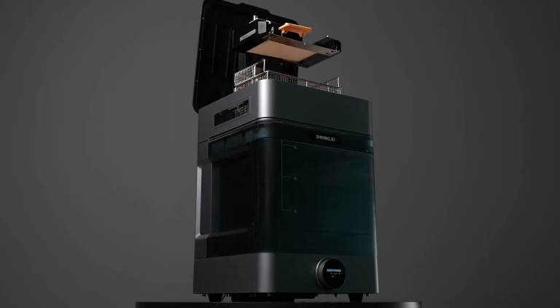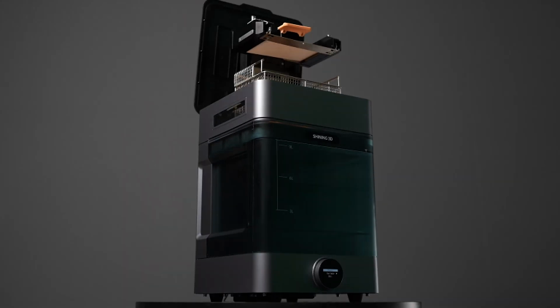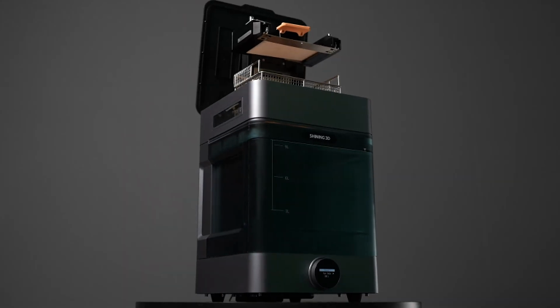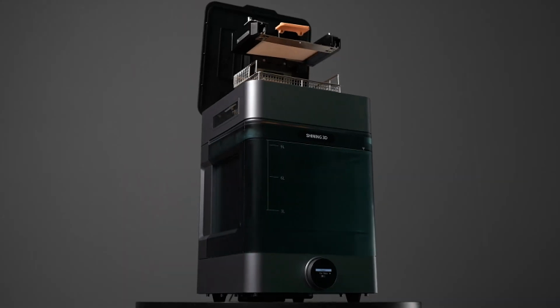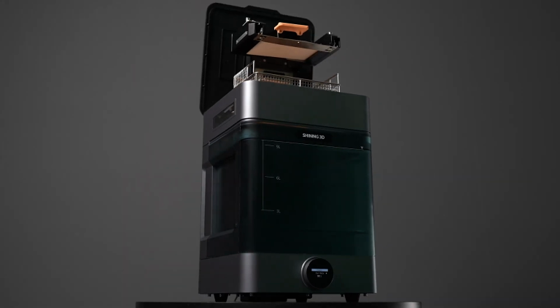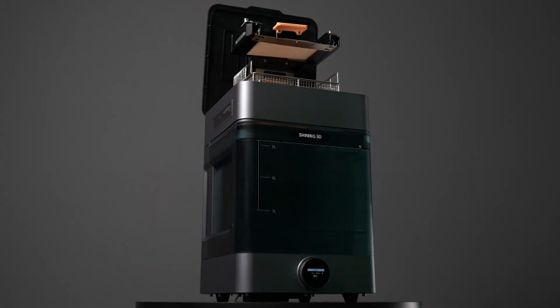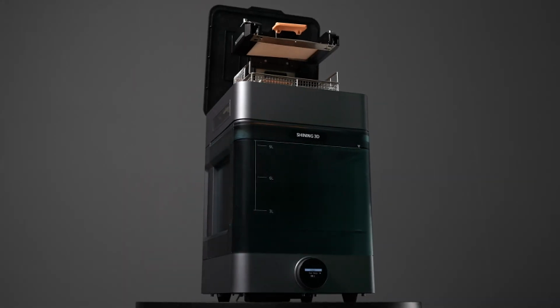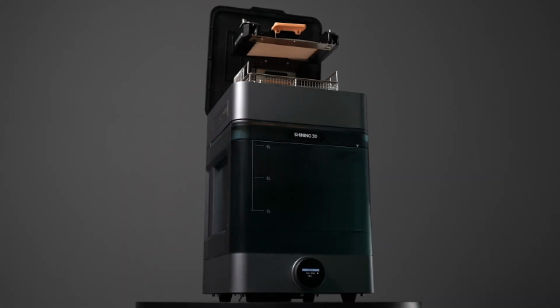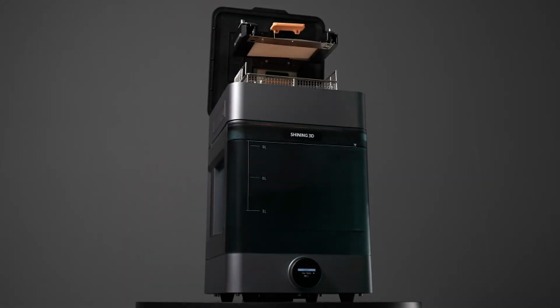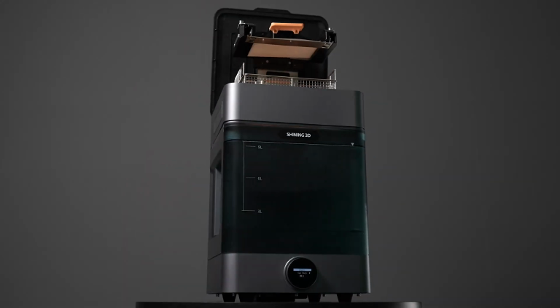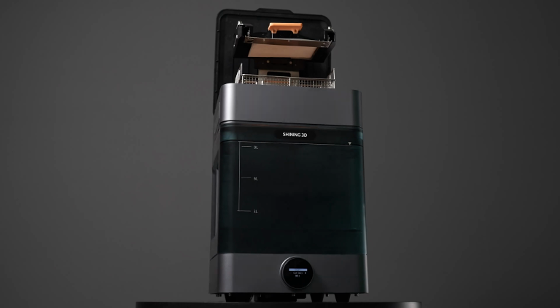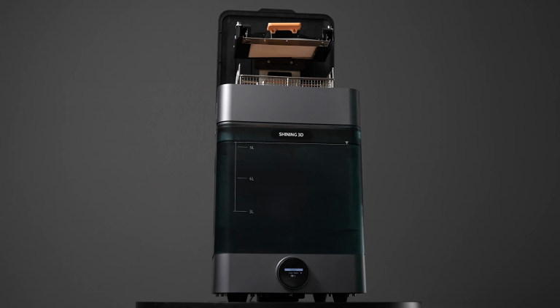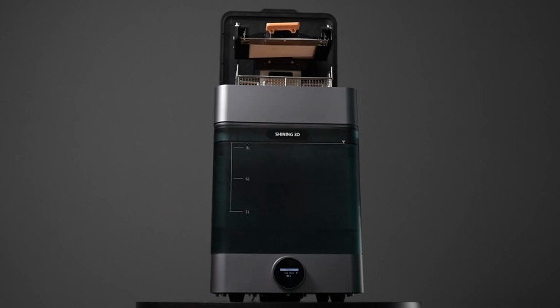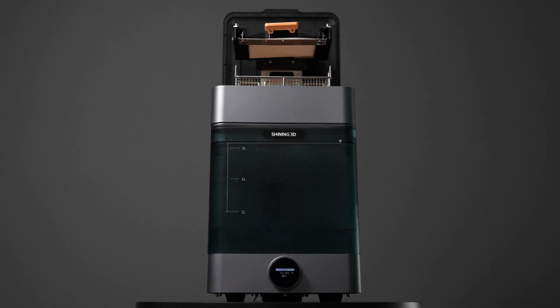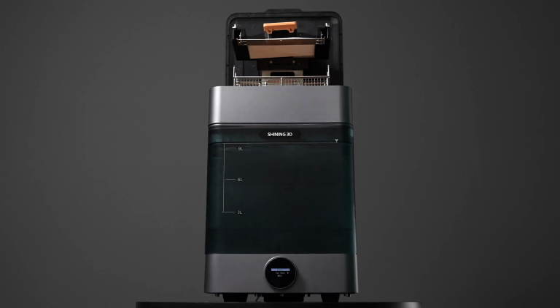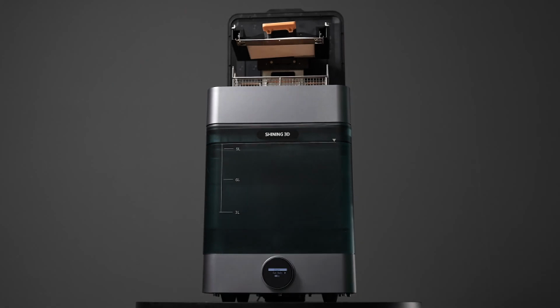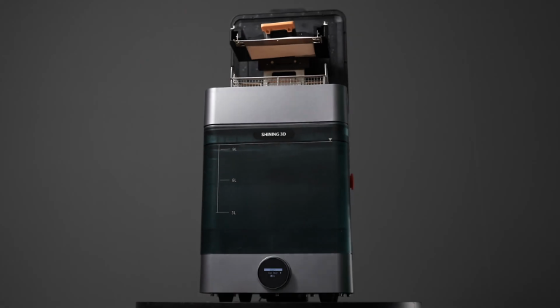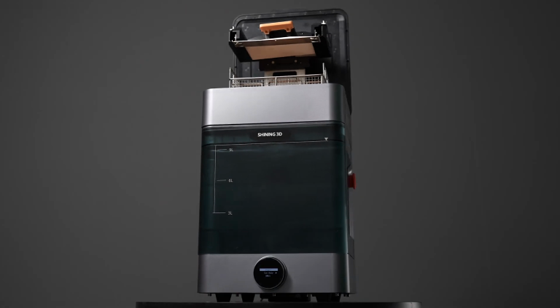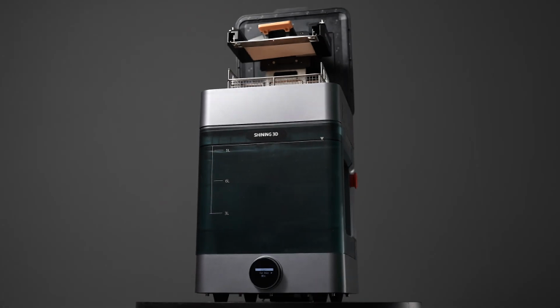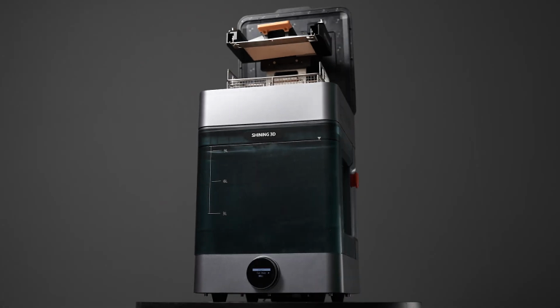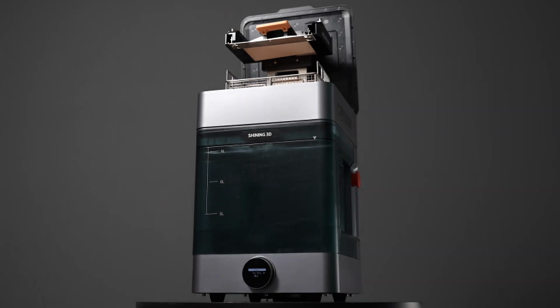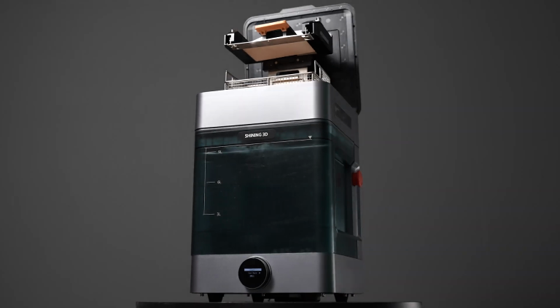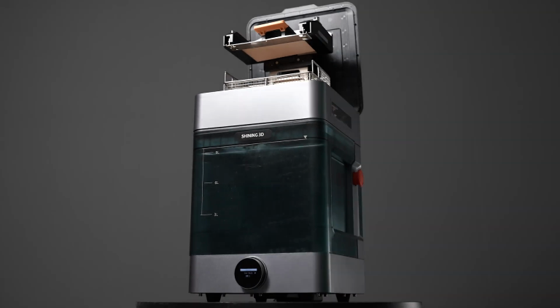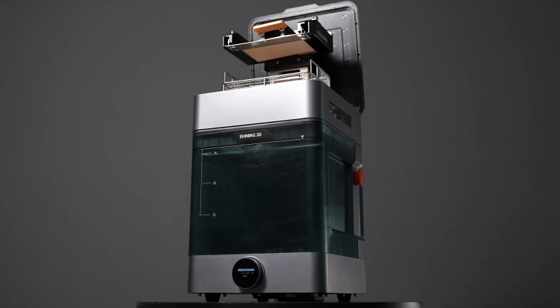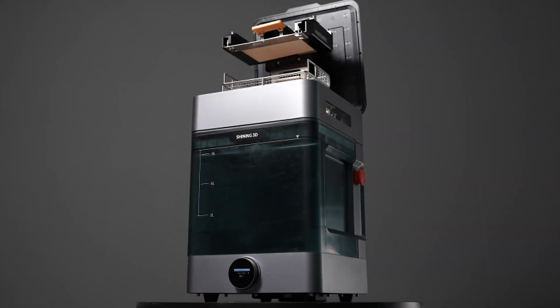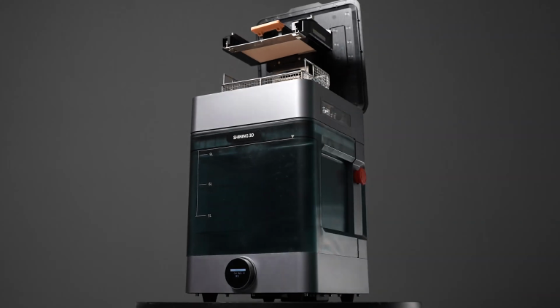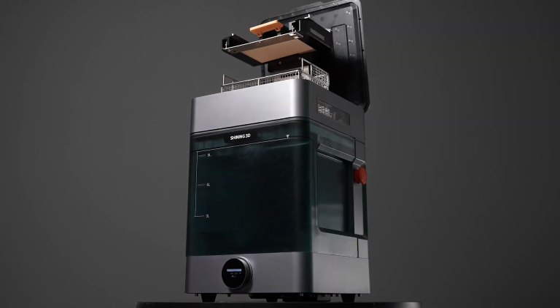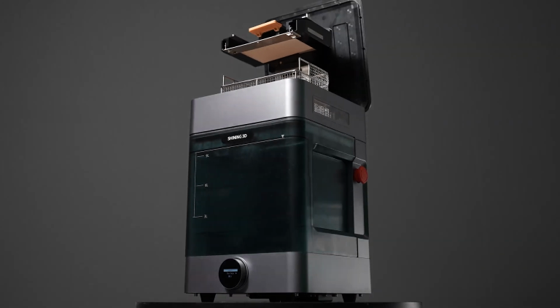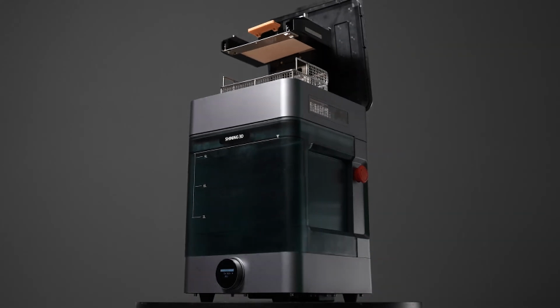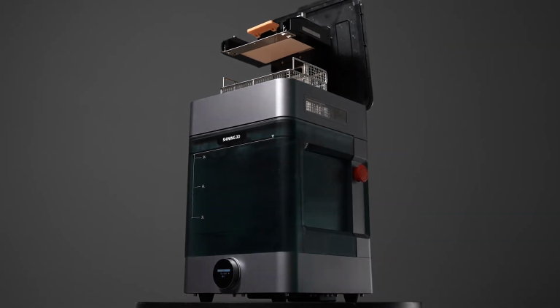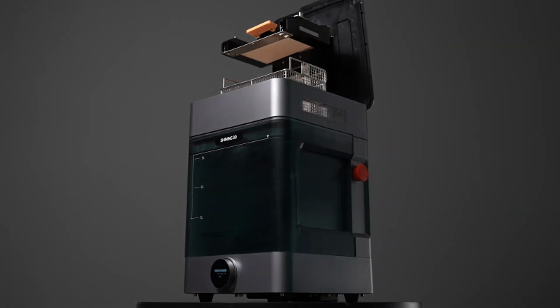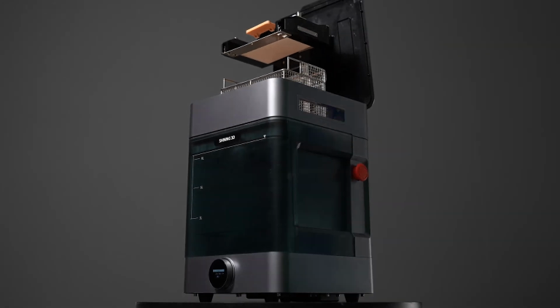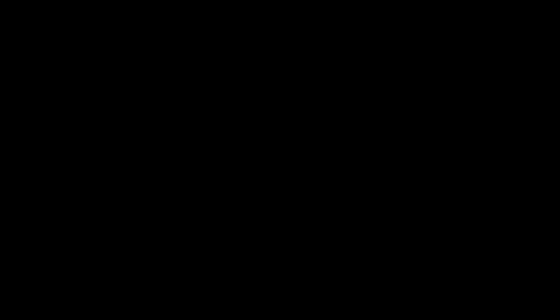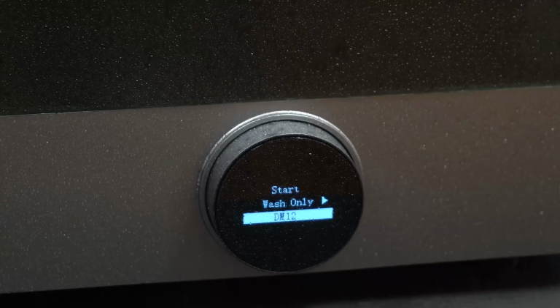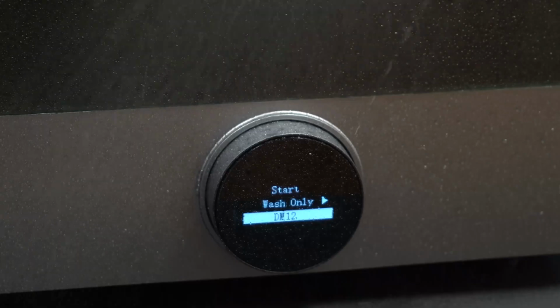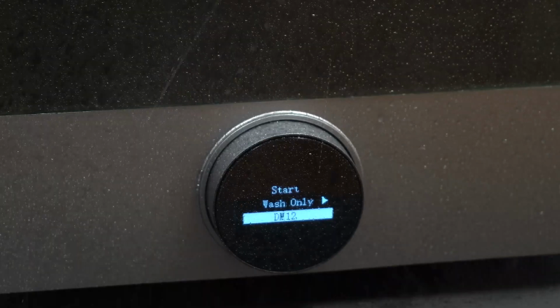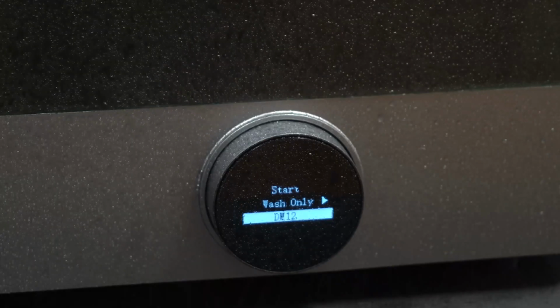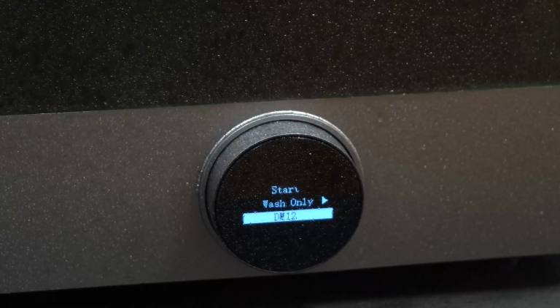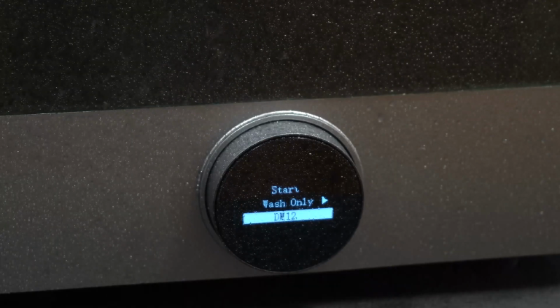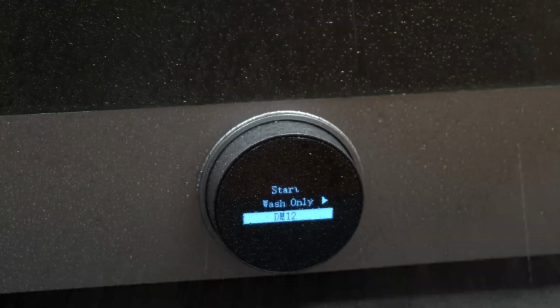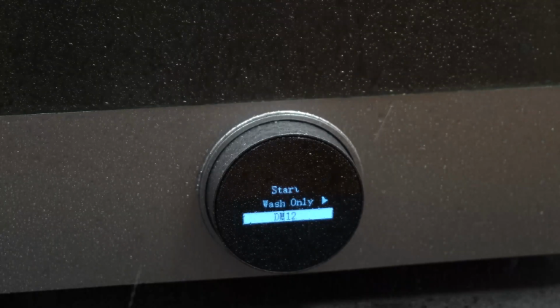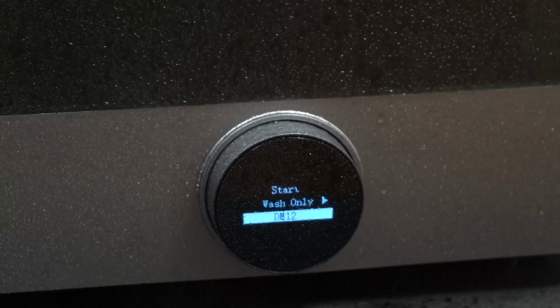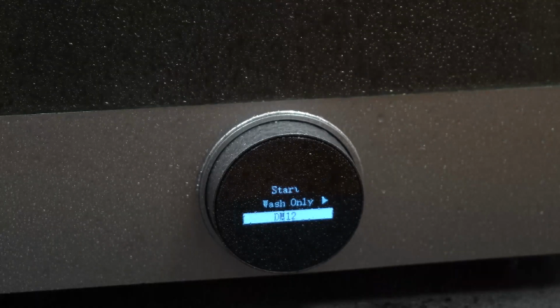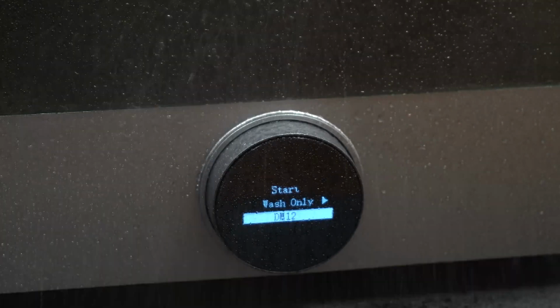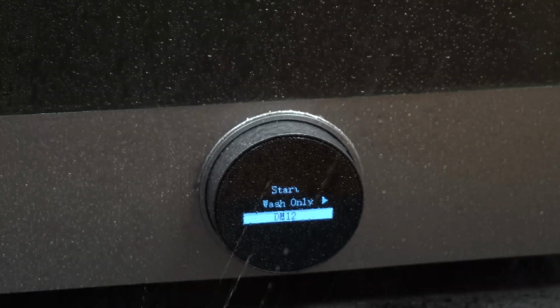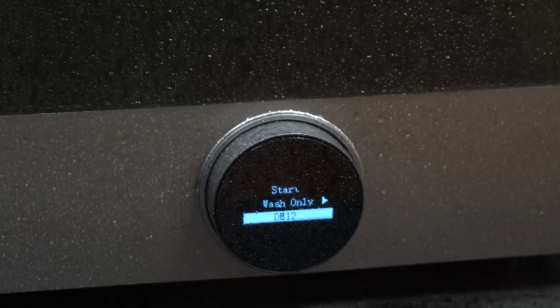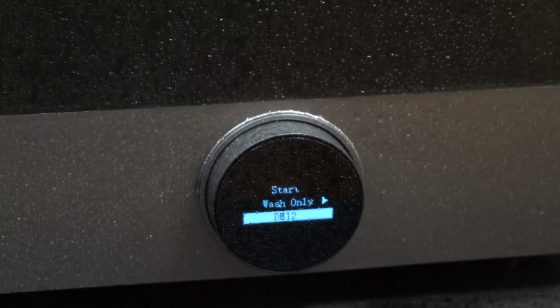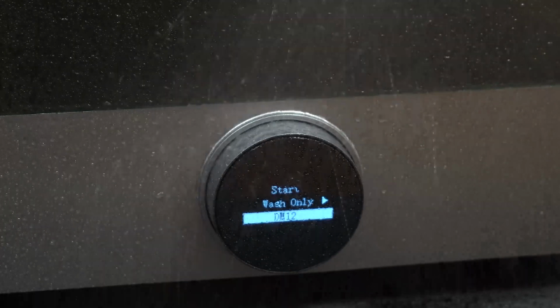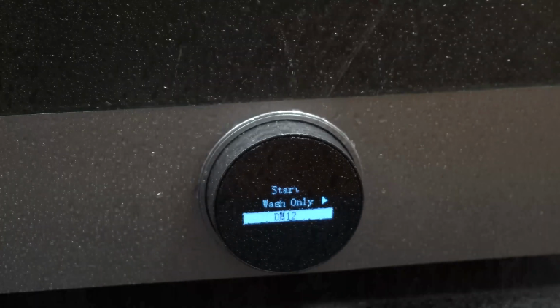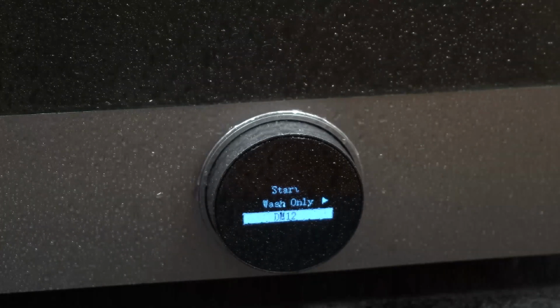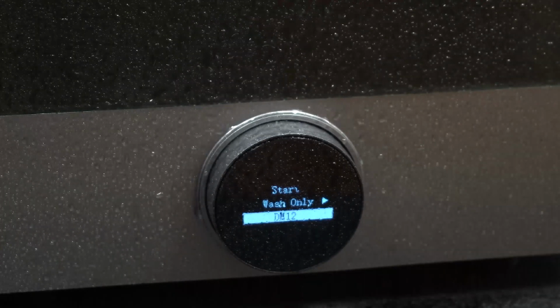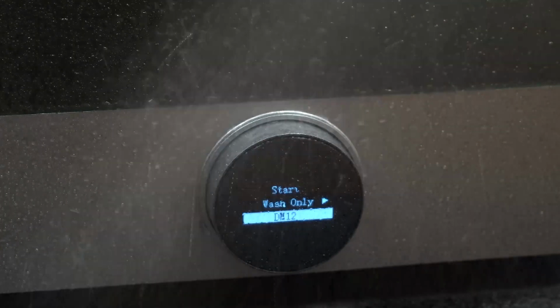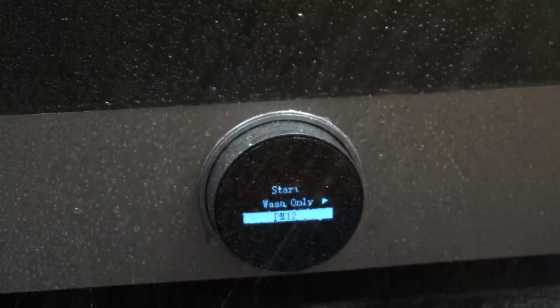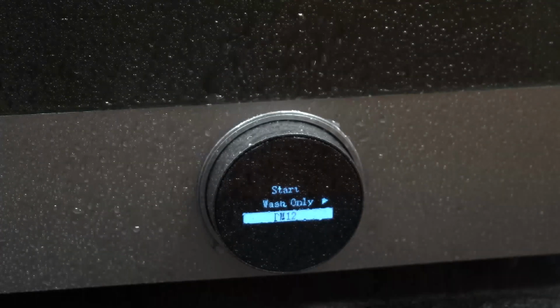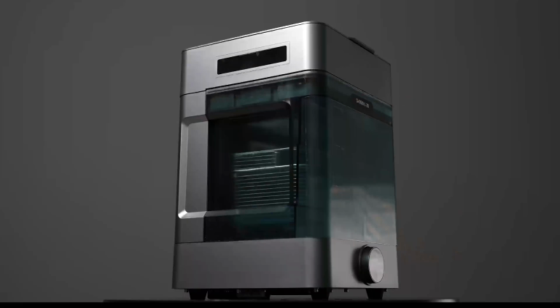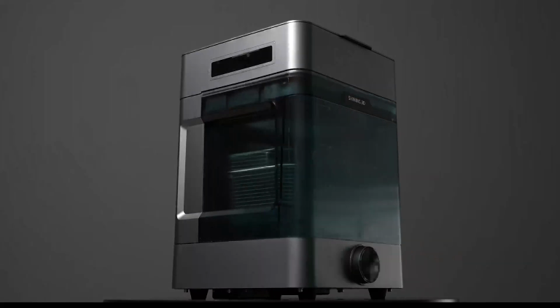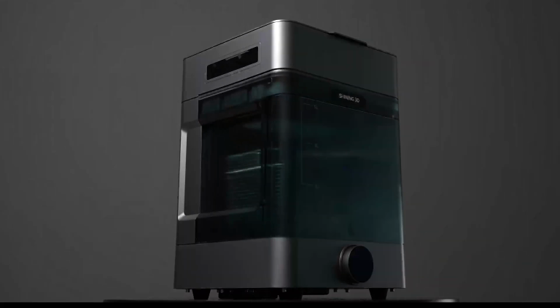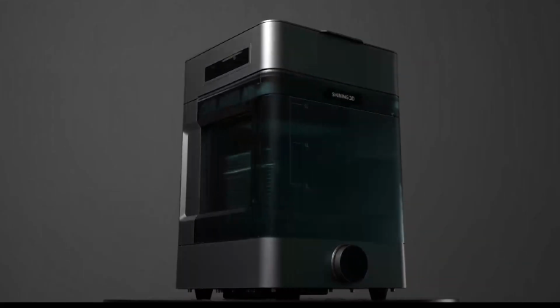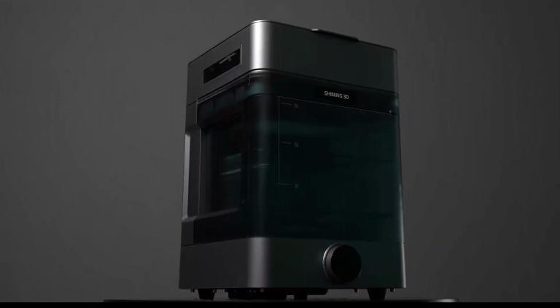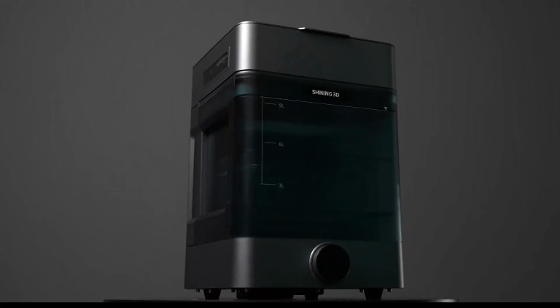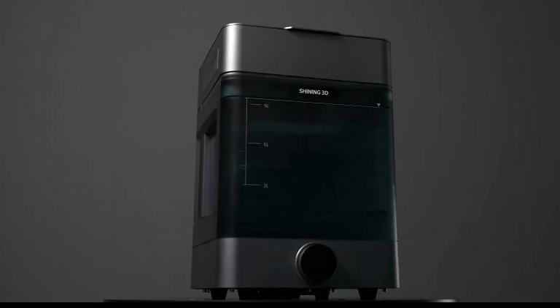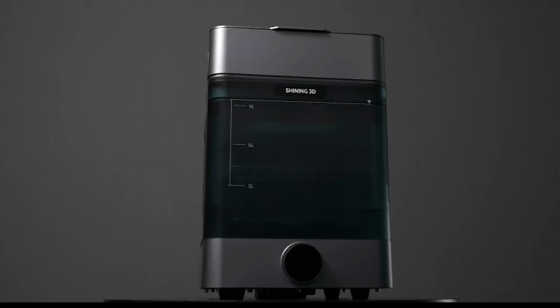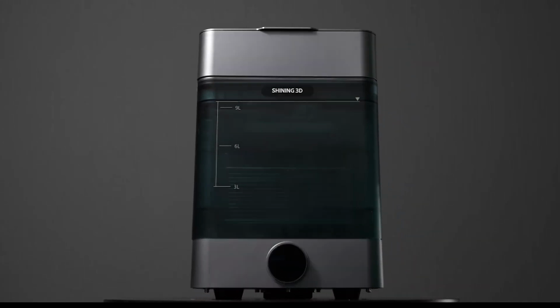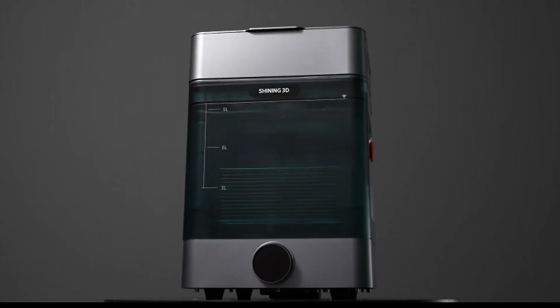FabWash is also made using industrial-grade materials and incorporates leak-resistant electronics, ensuring durability and longevity.